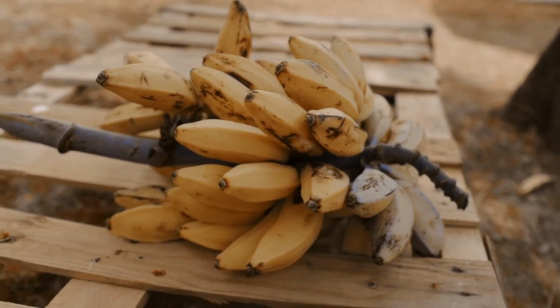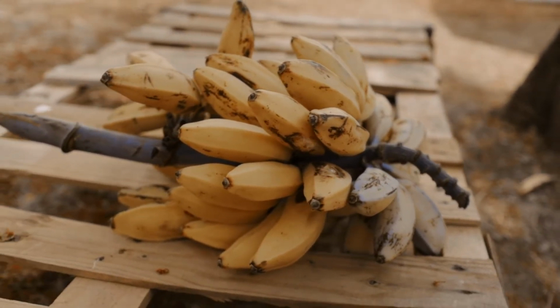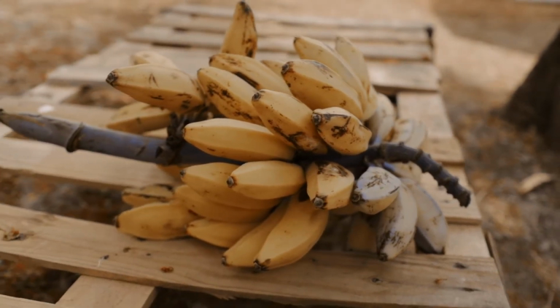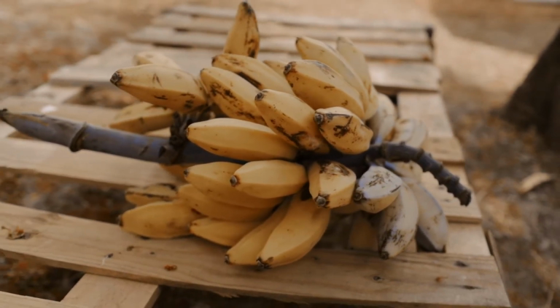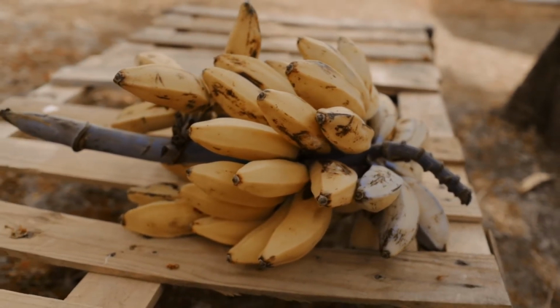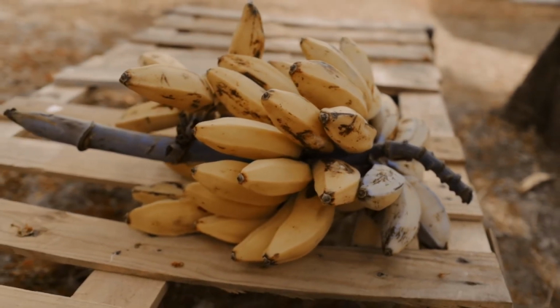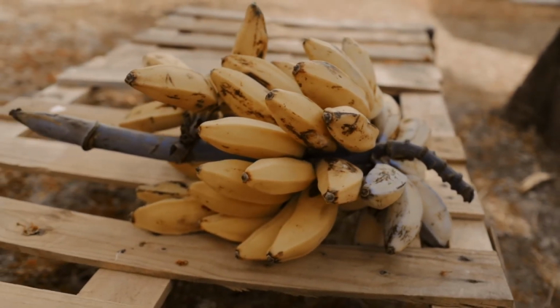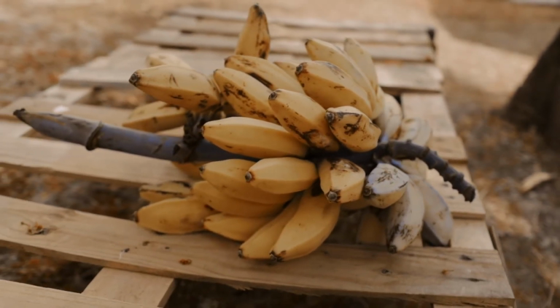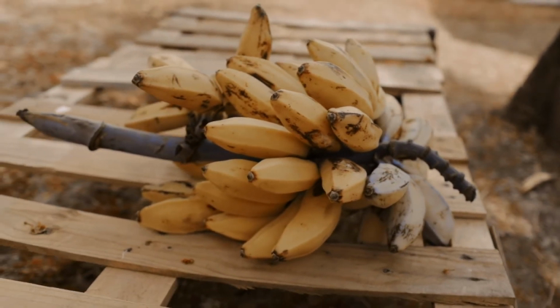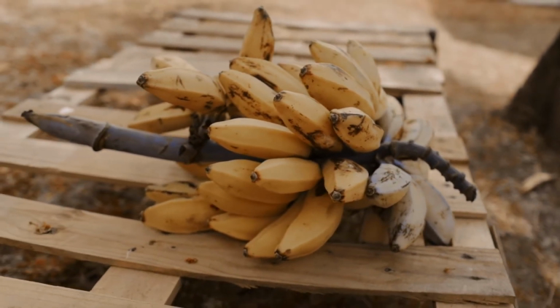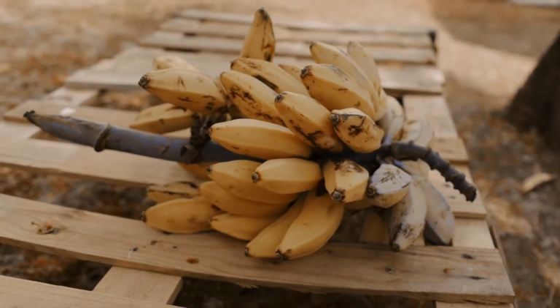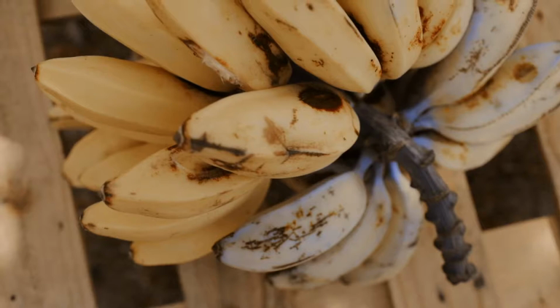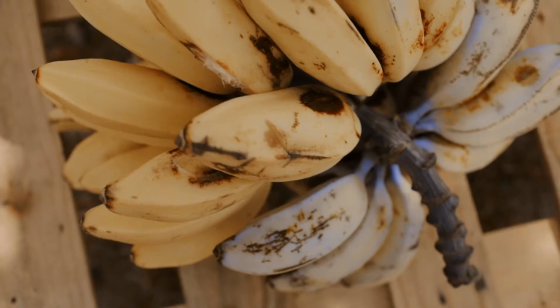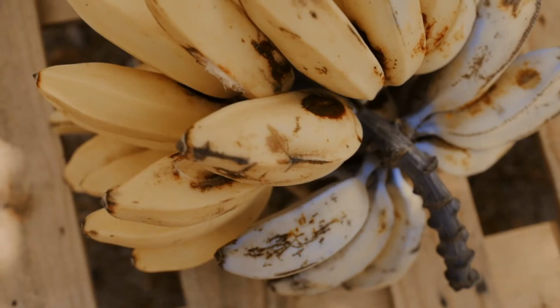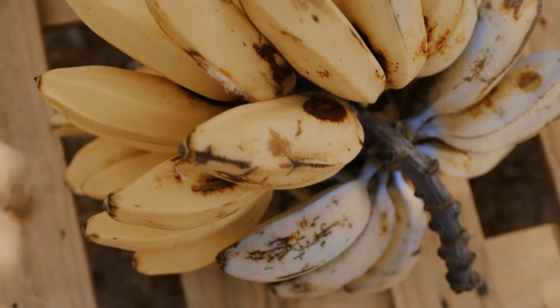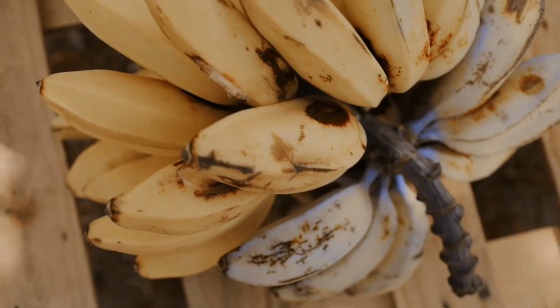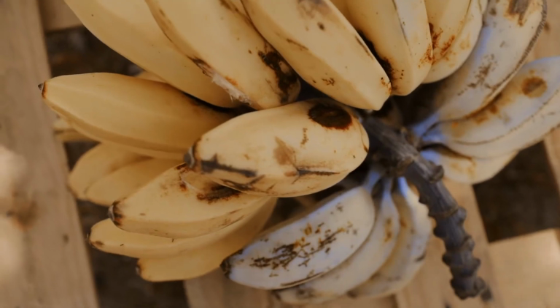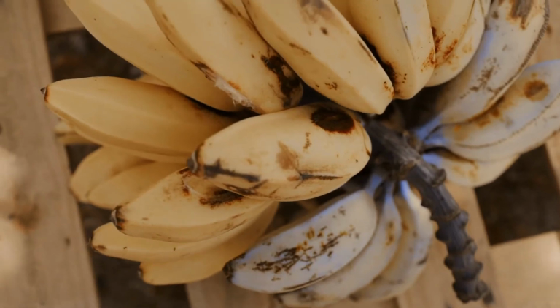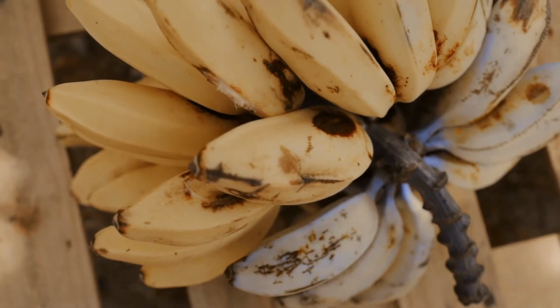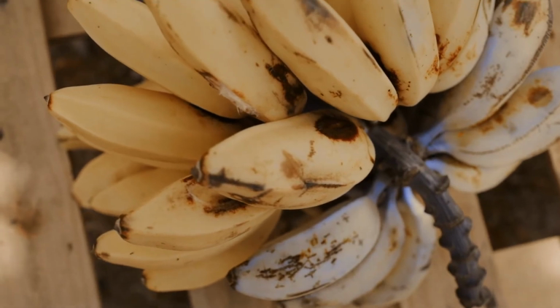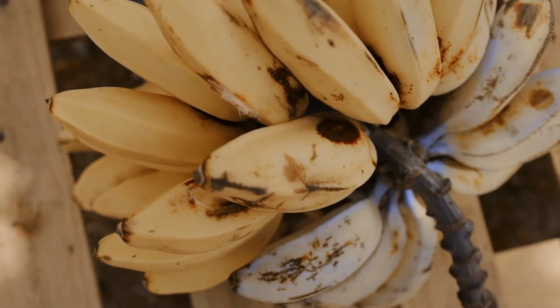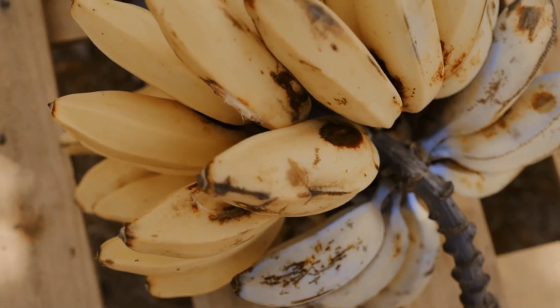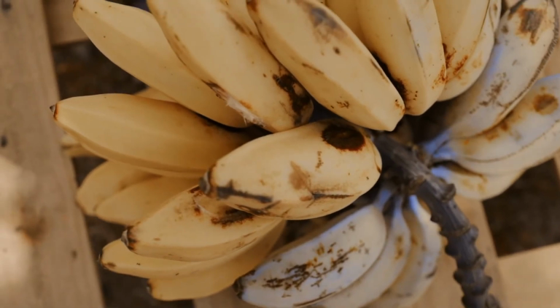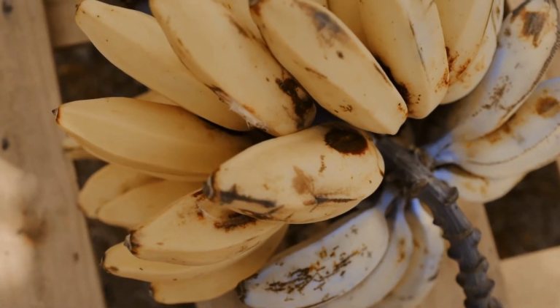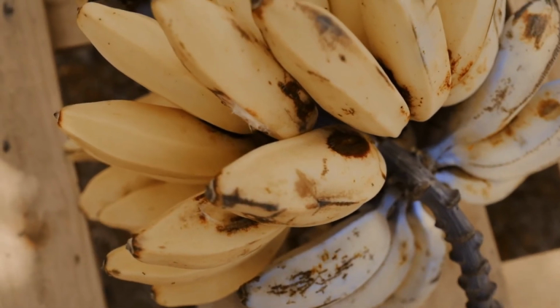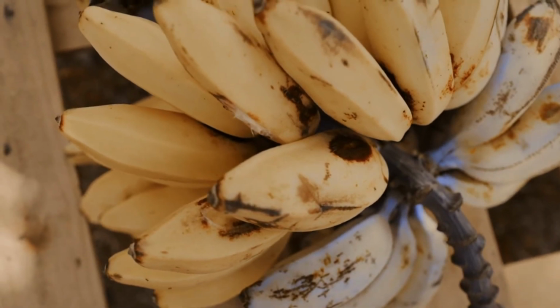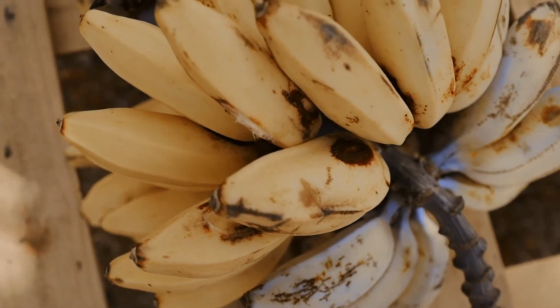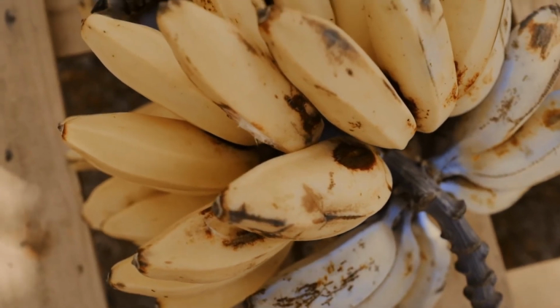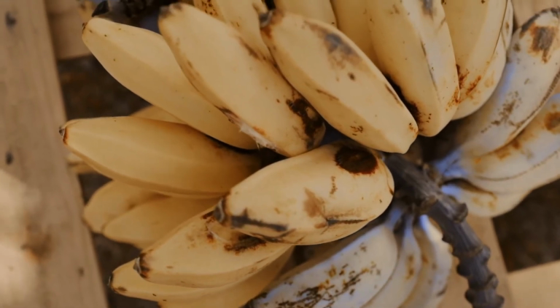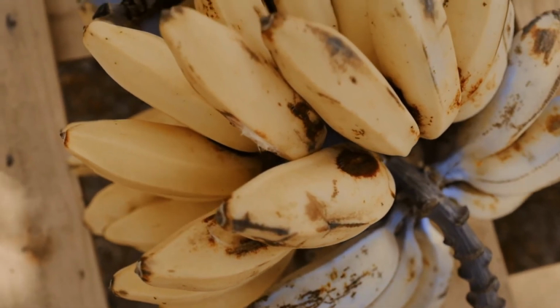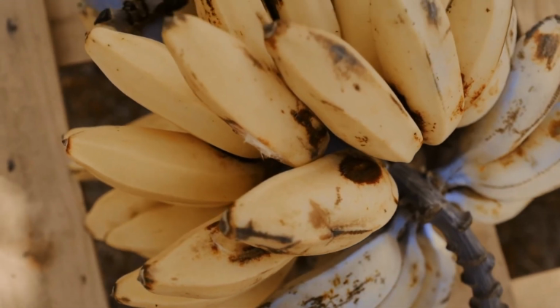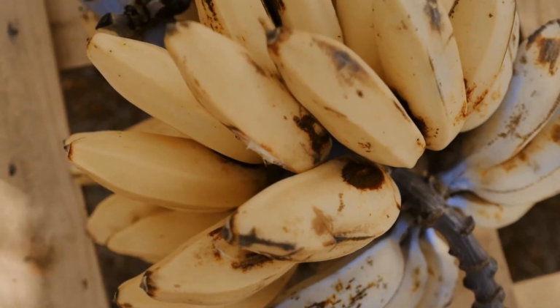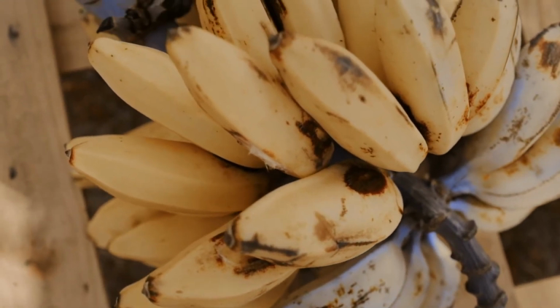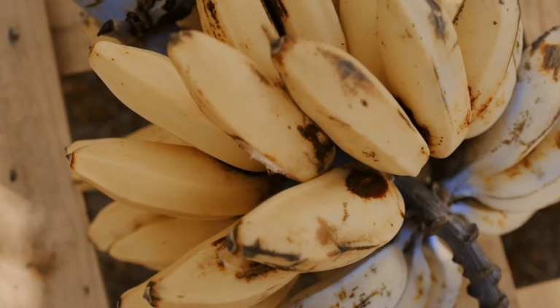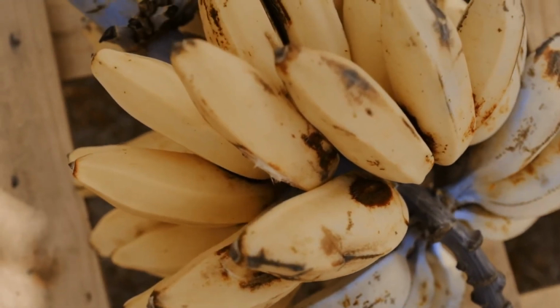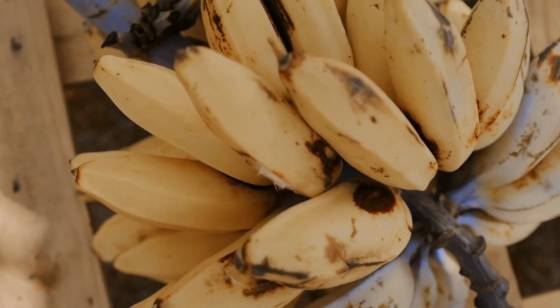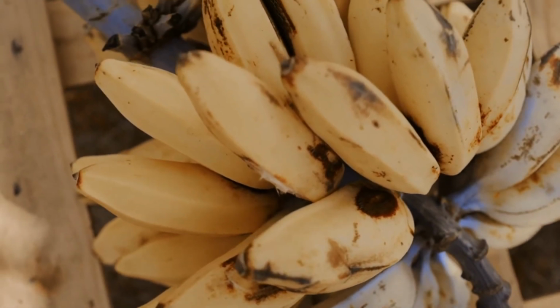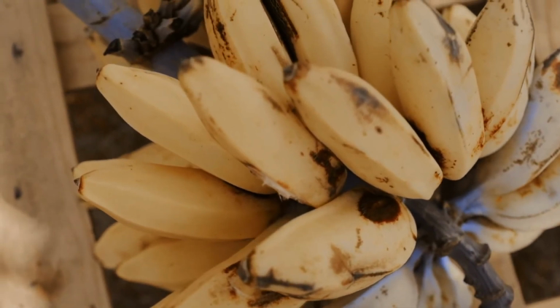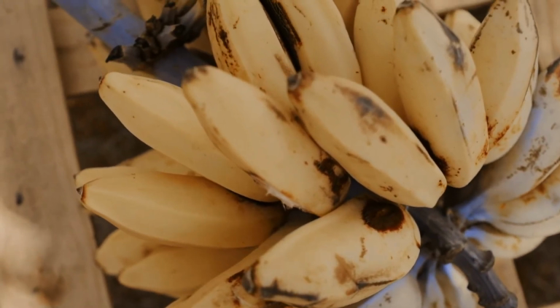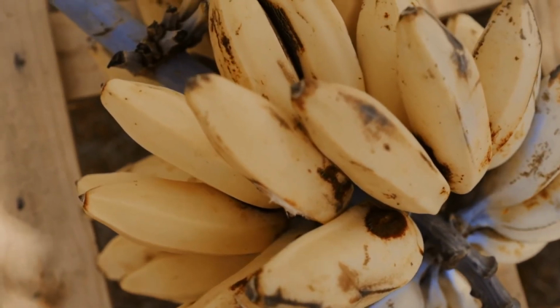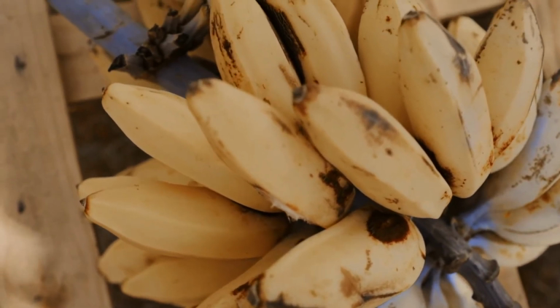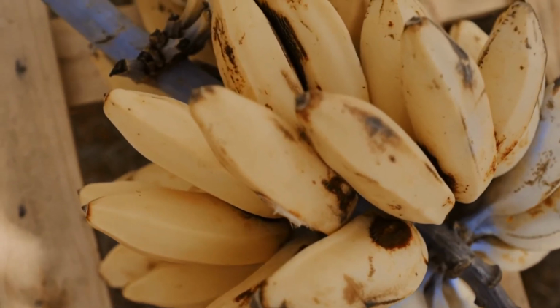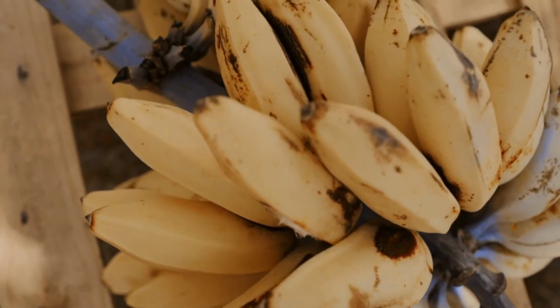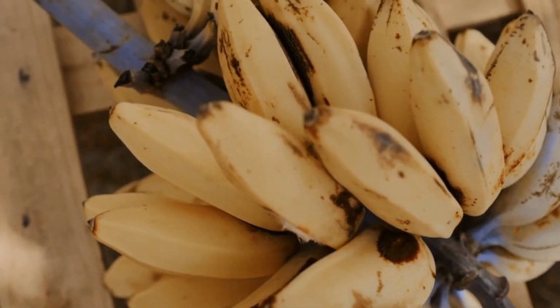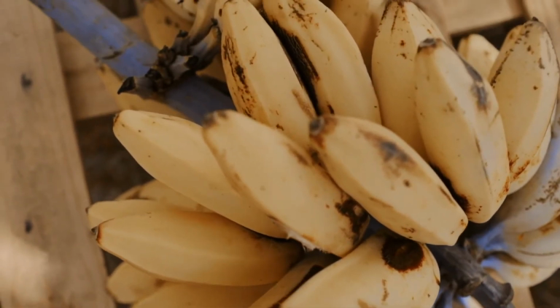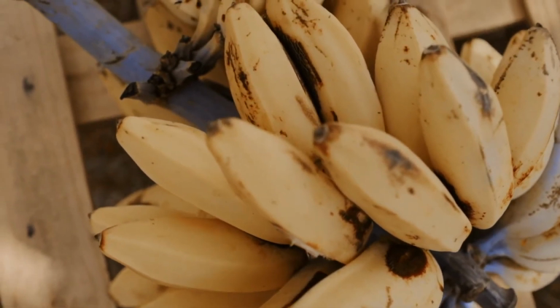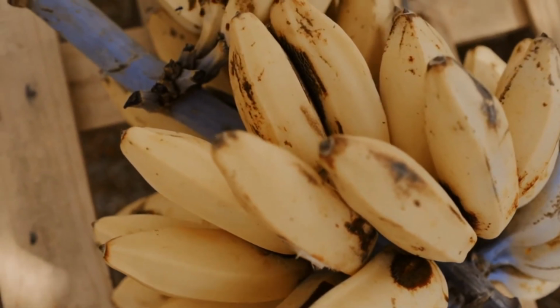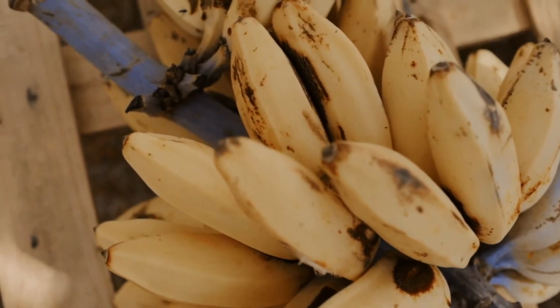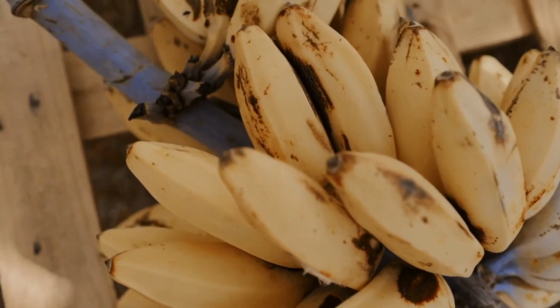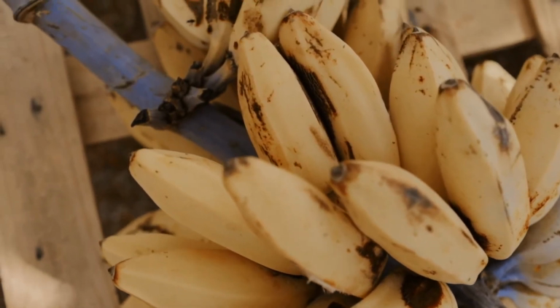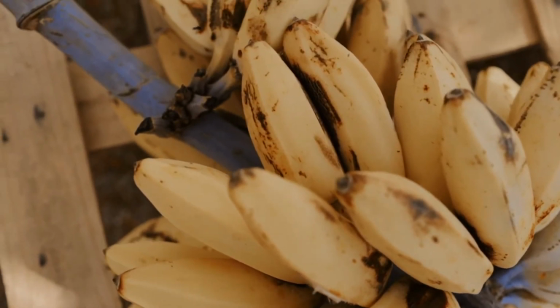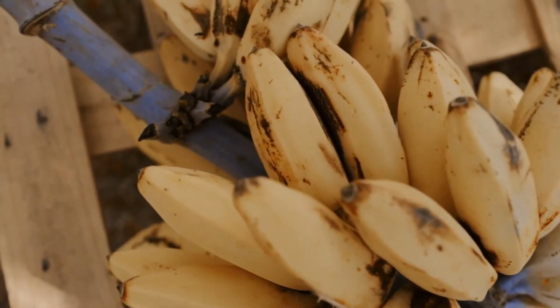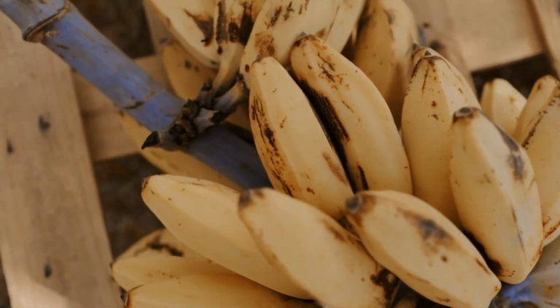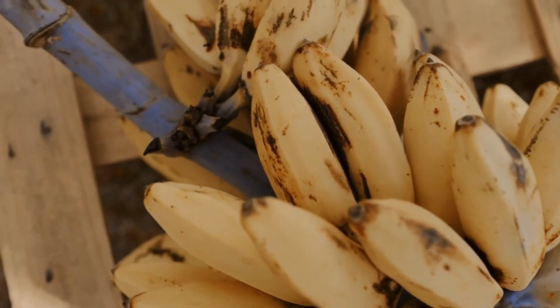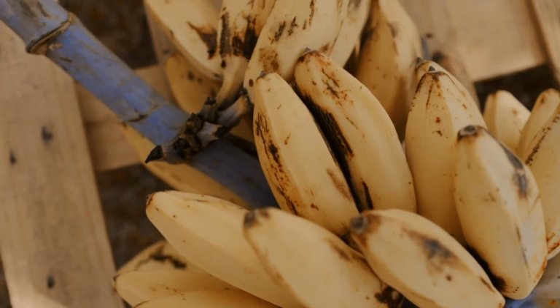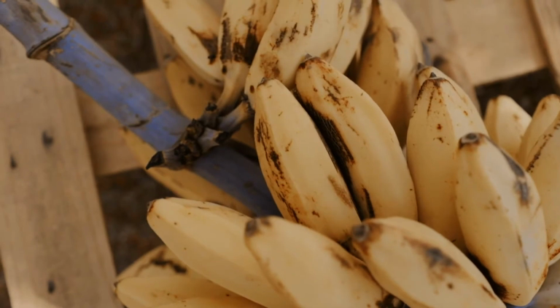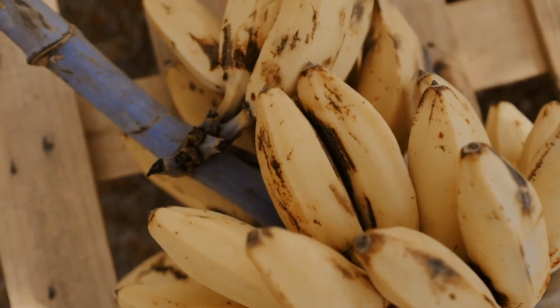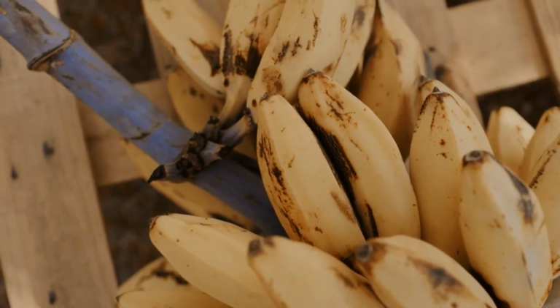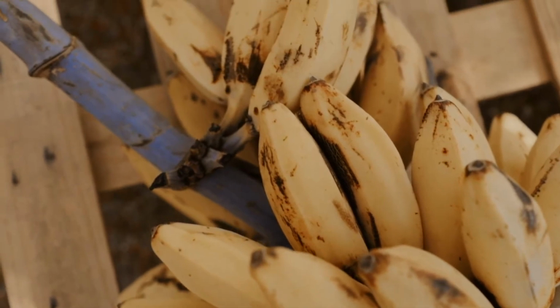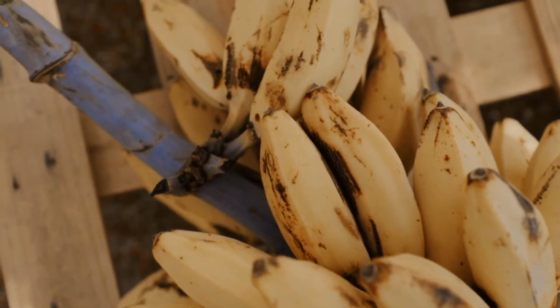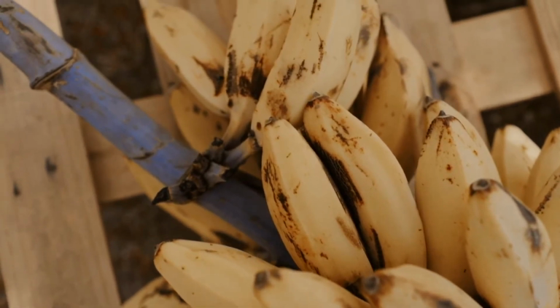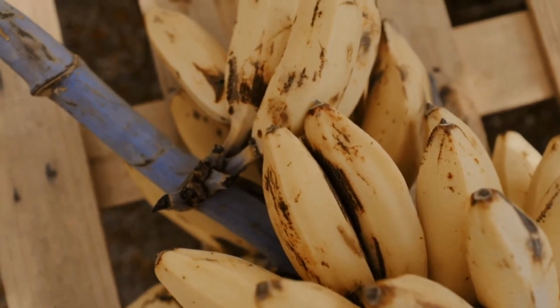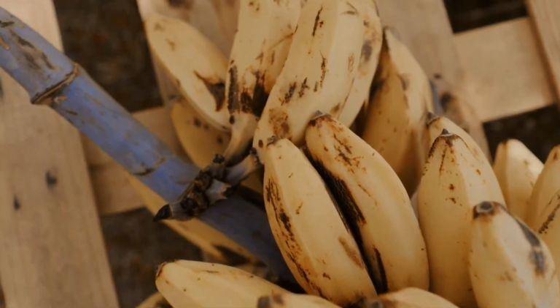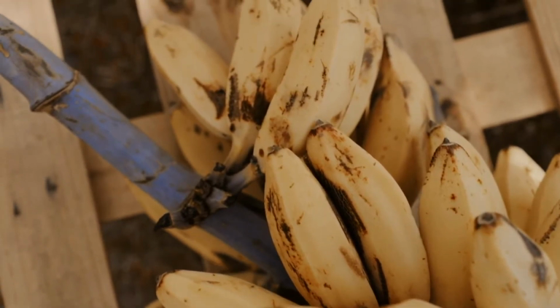Well, according to the experts at Dole, who are known for their fruit and in particular their bananas, the reason is nothing short of poetic.